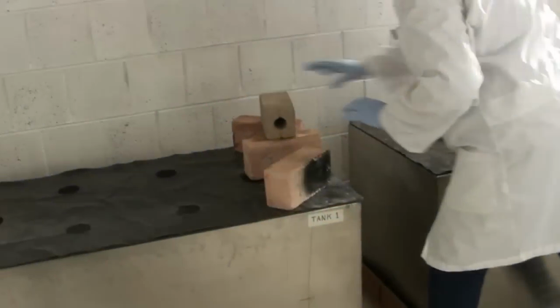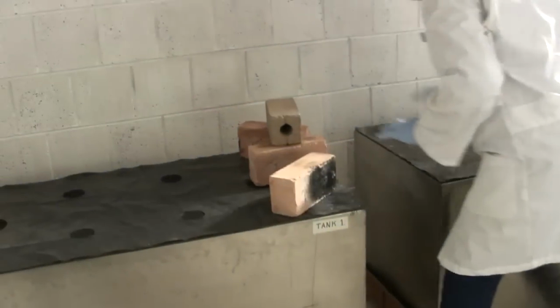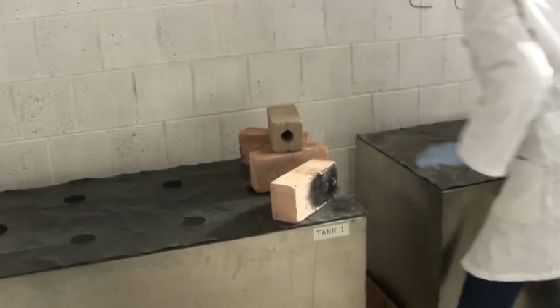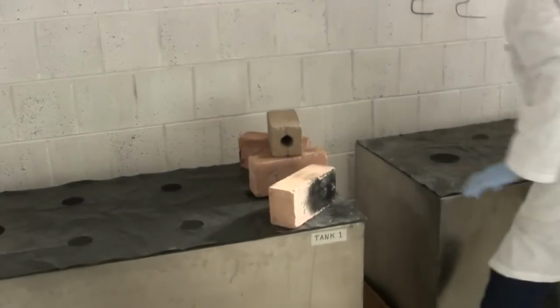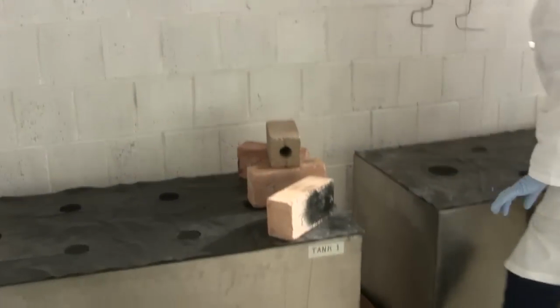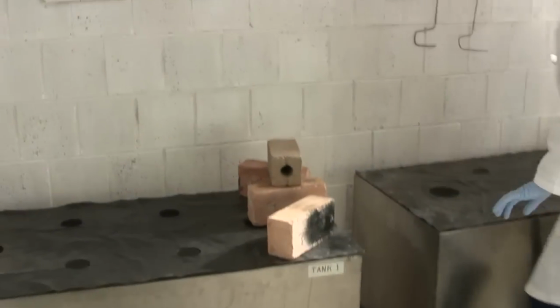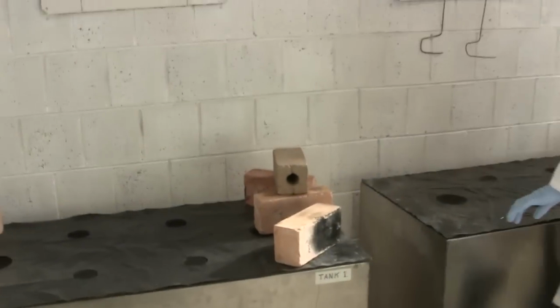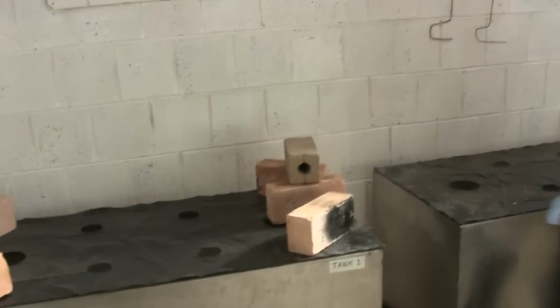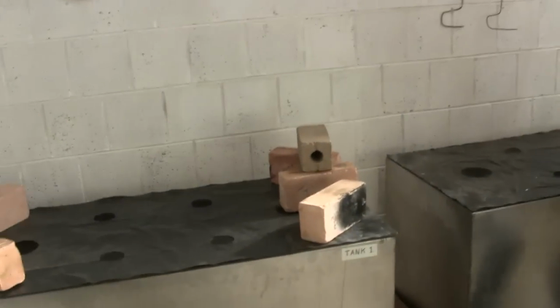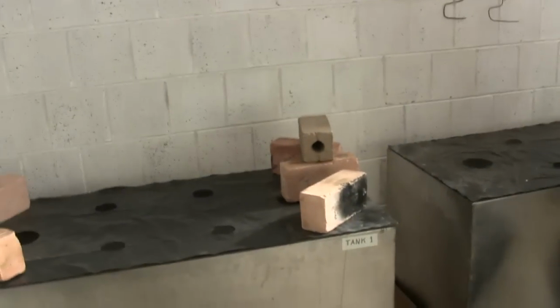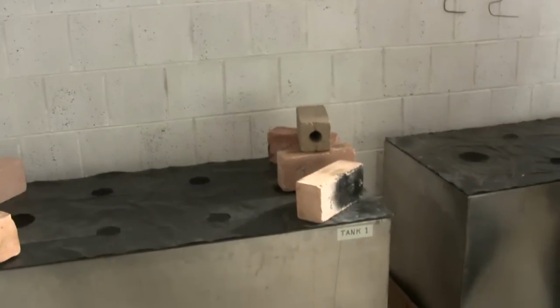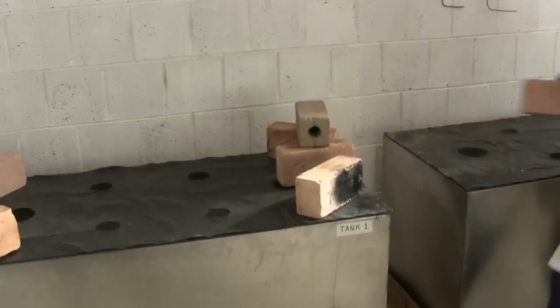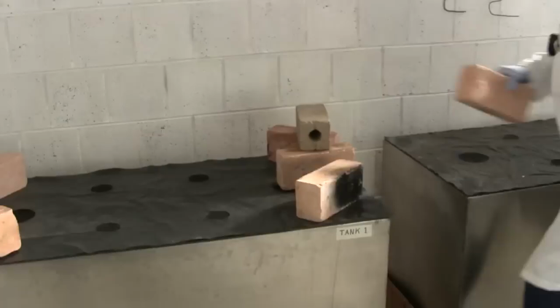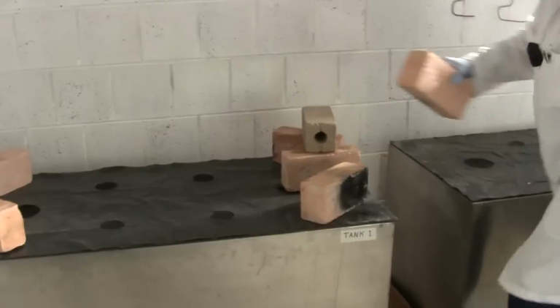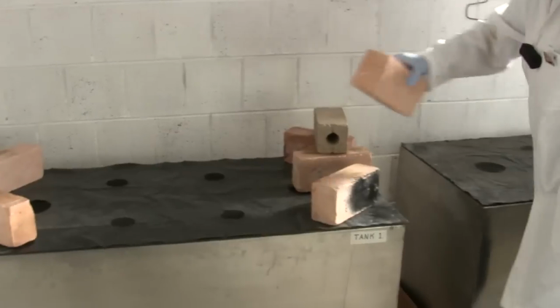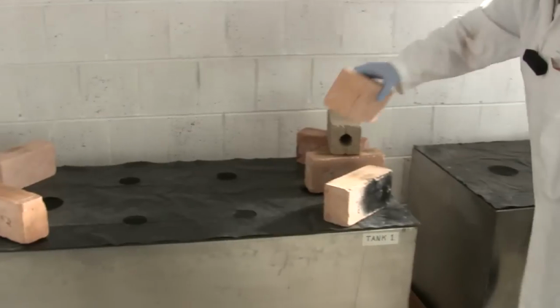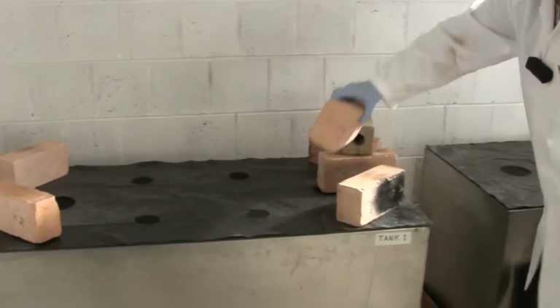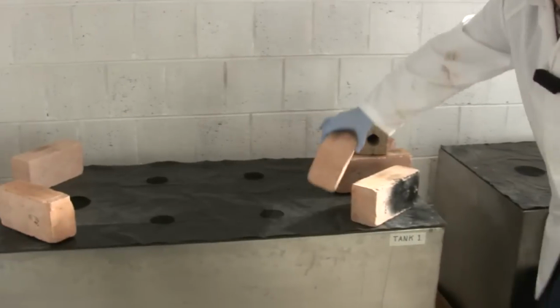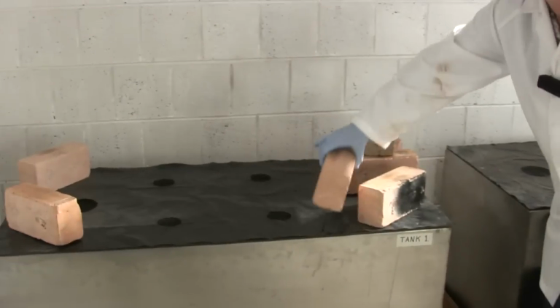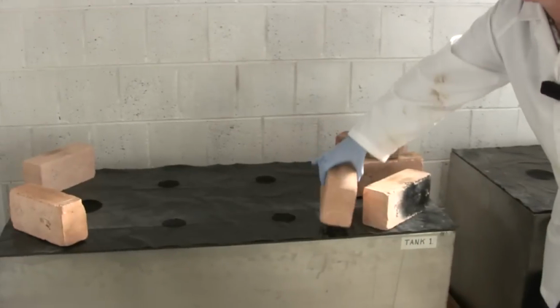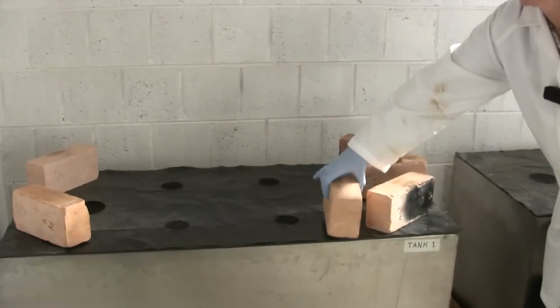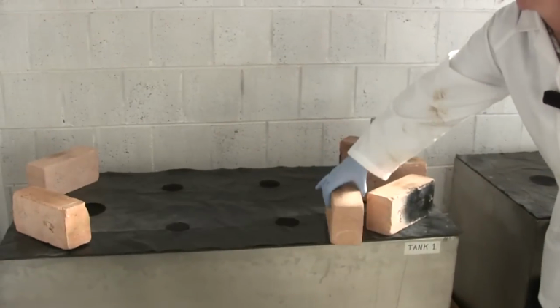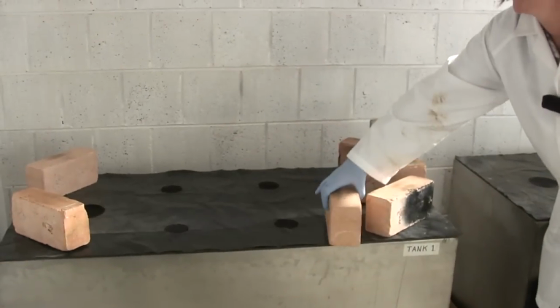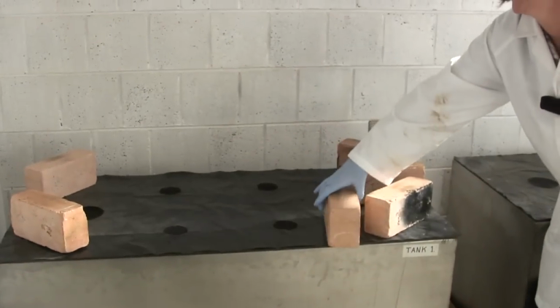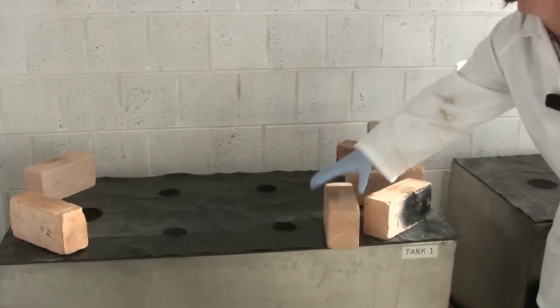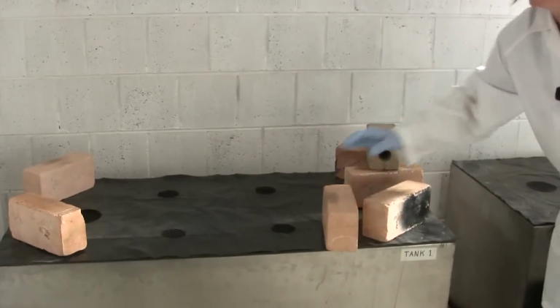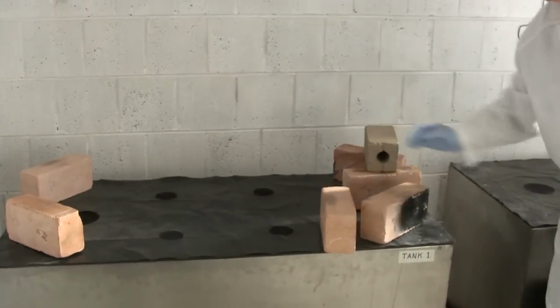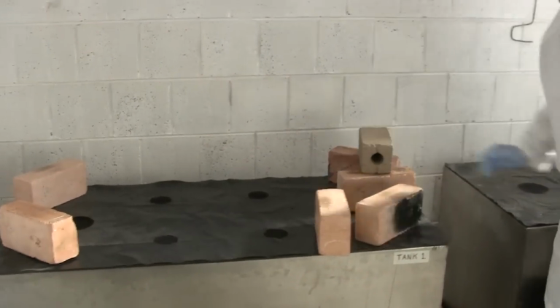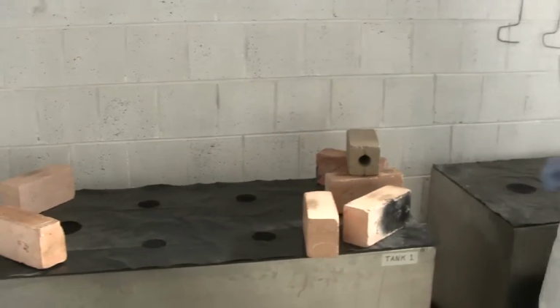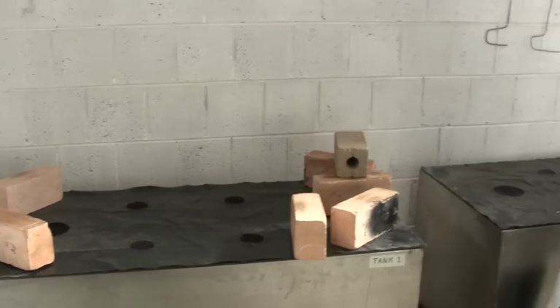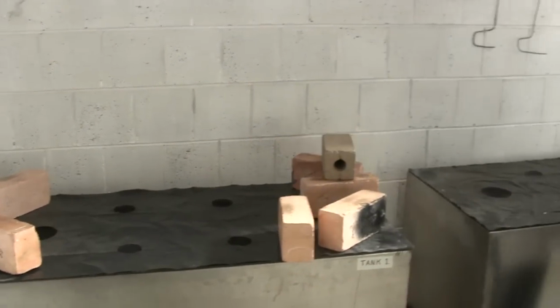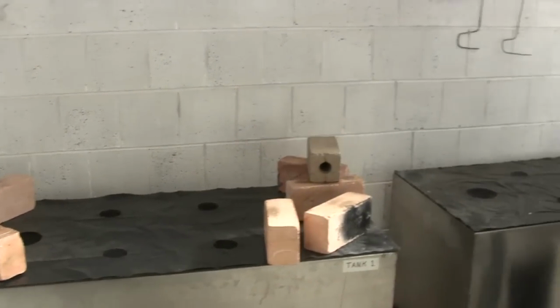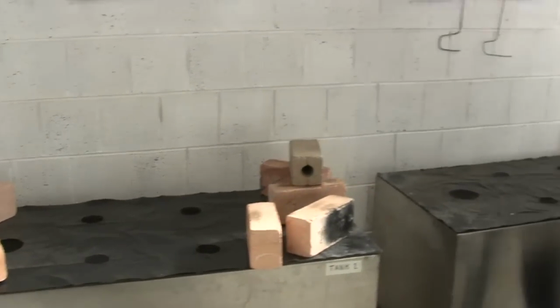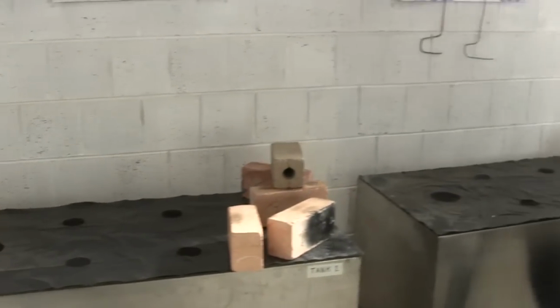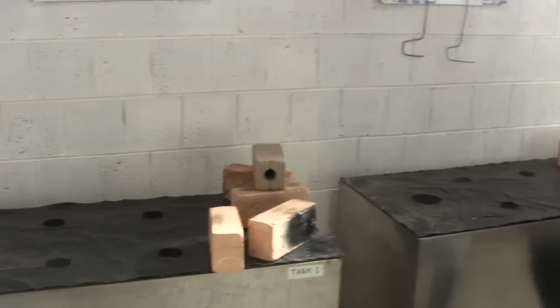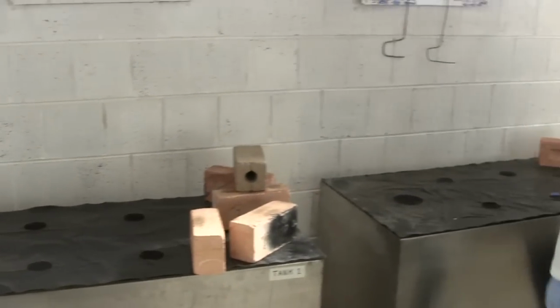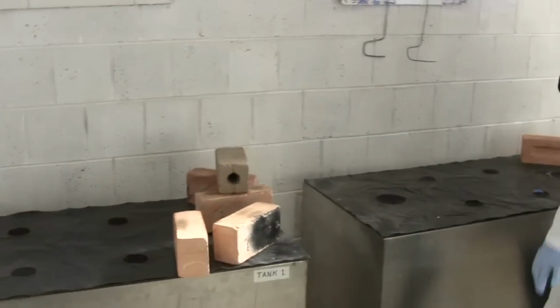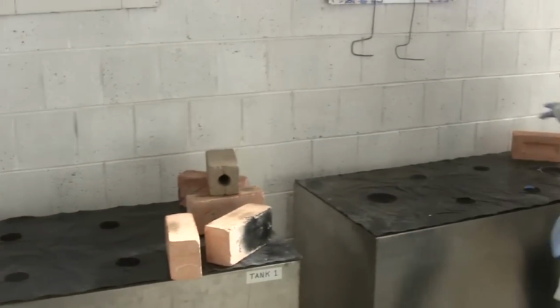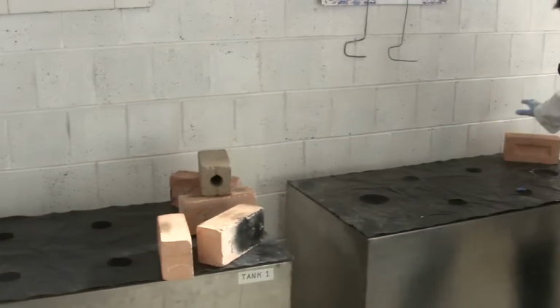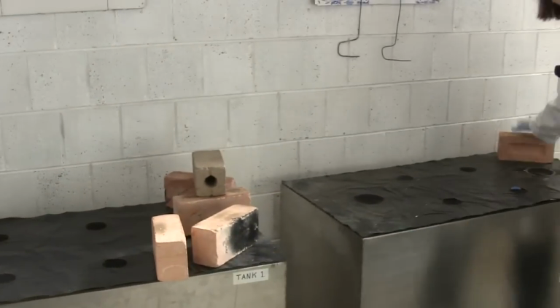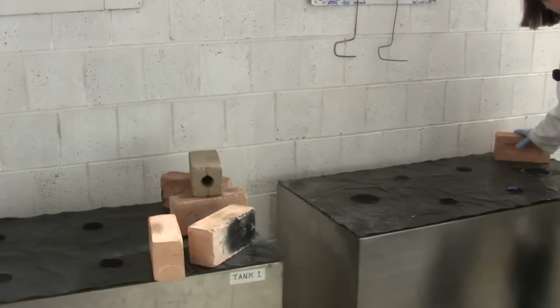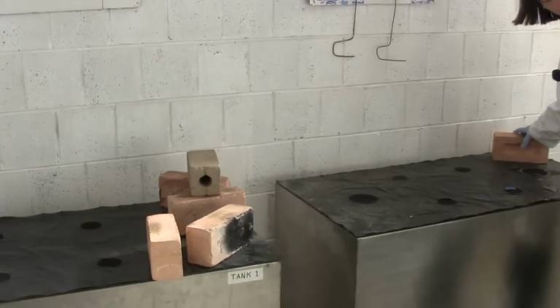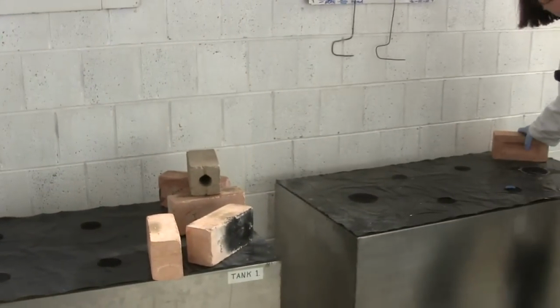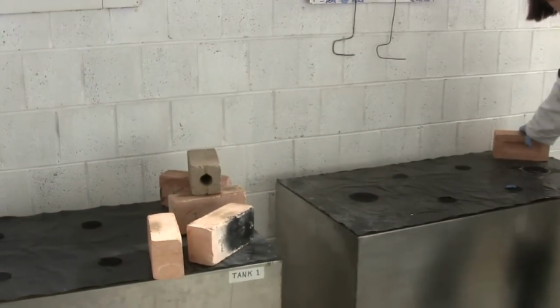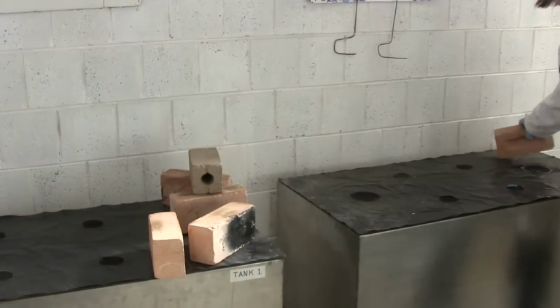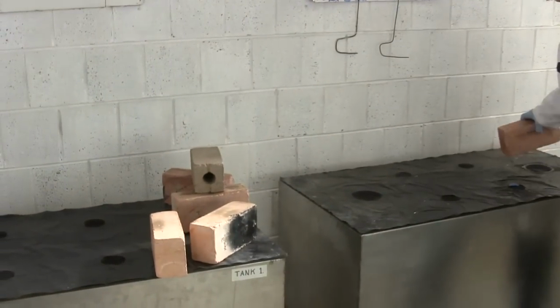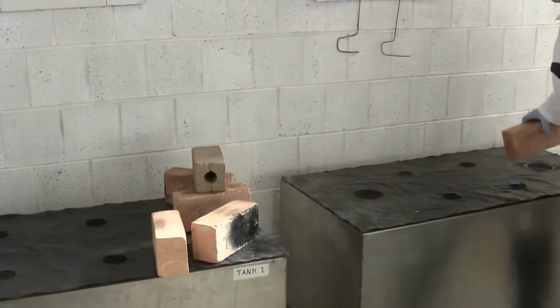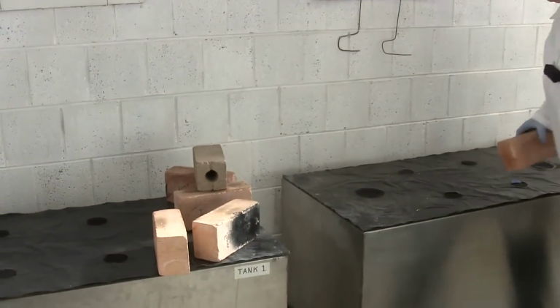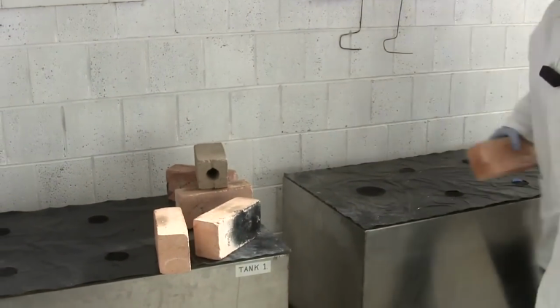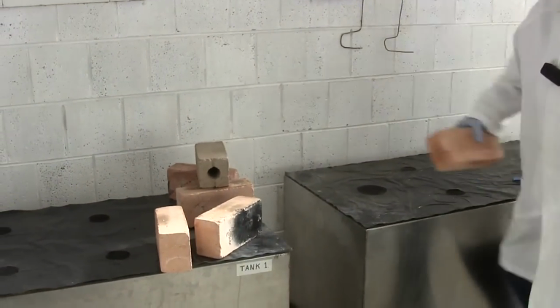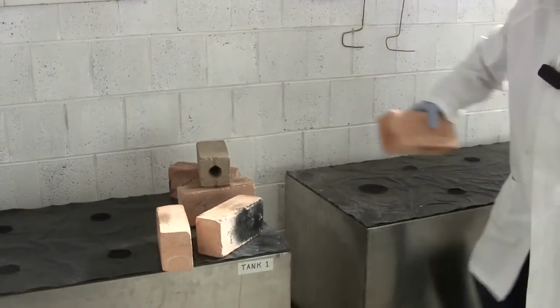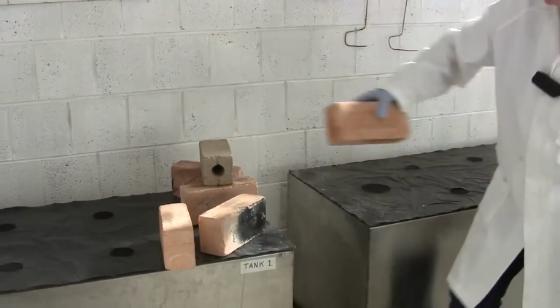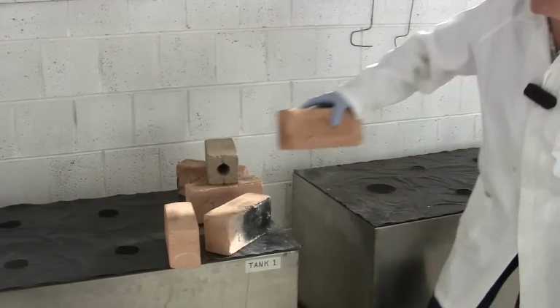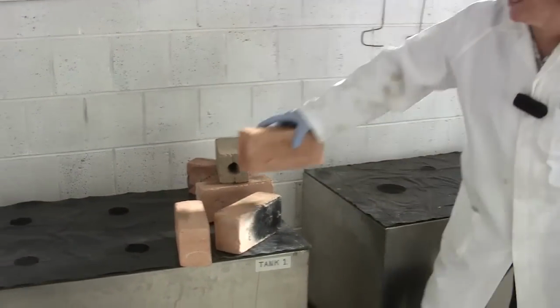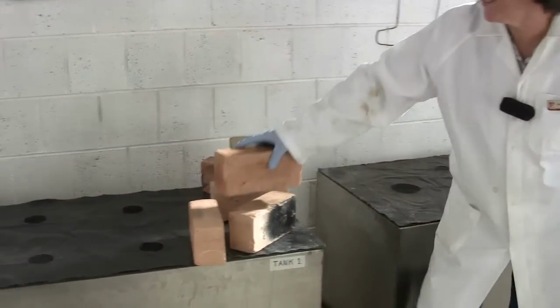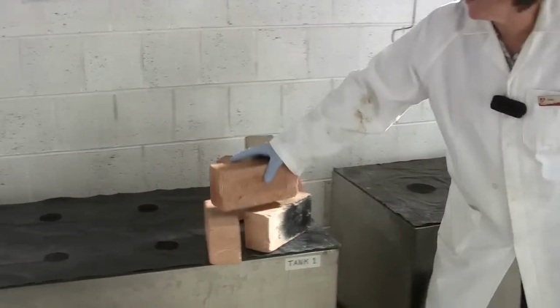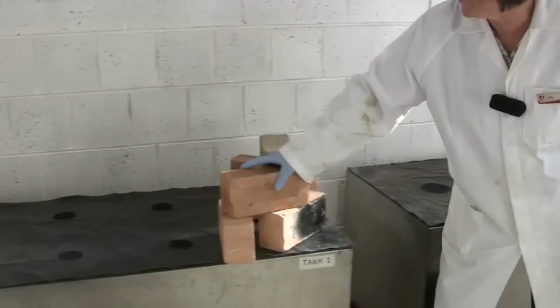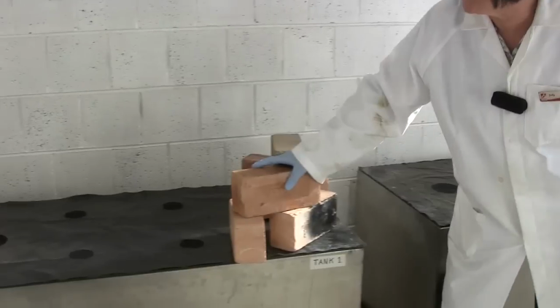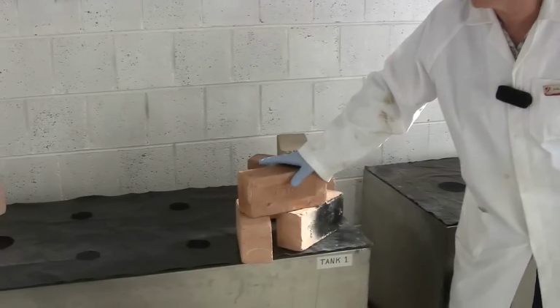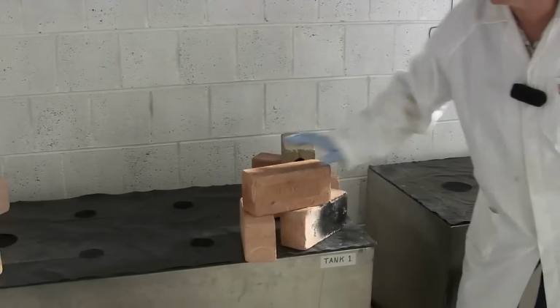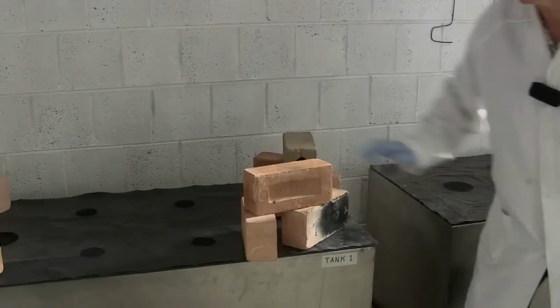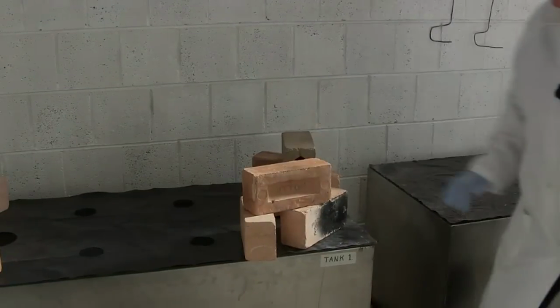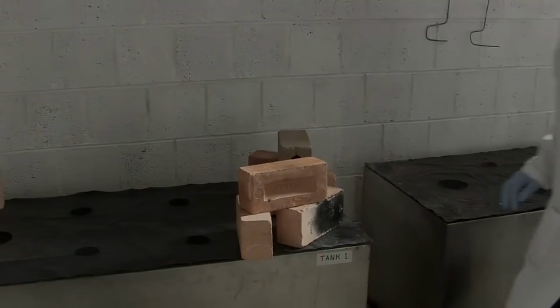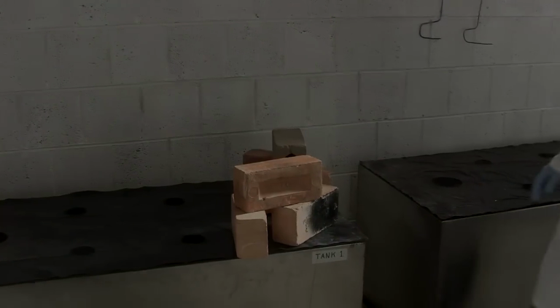So these bricks are all that stands between us and the insects? Yeah, it's very advanced technology, isn't it? That works.